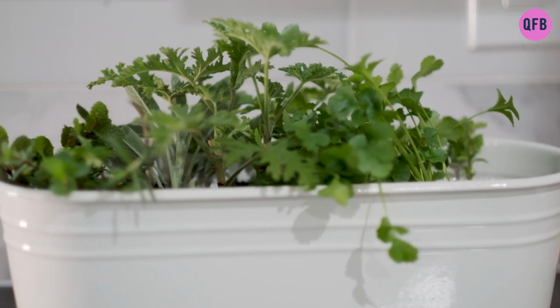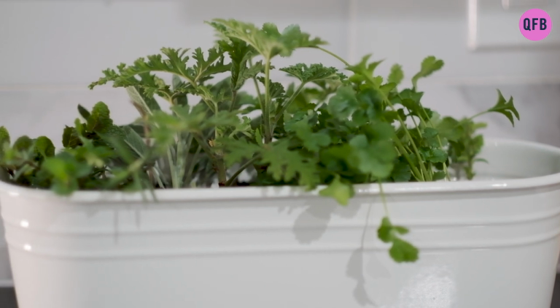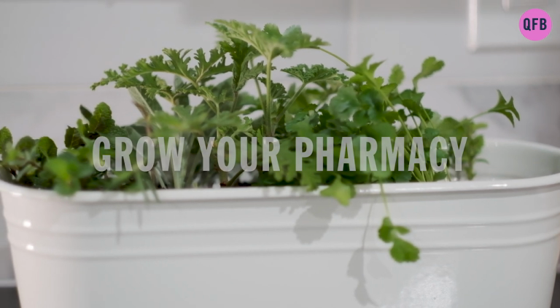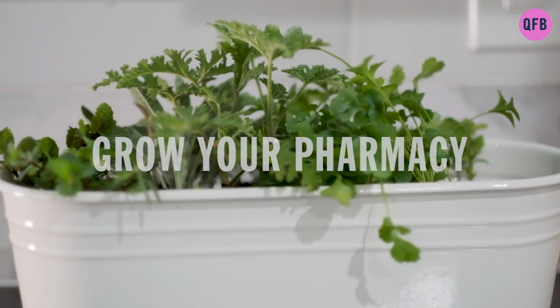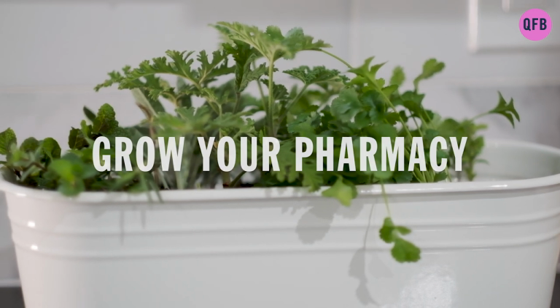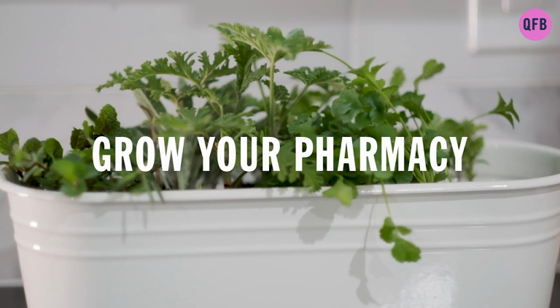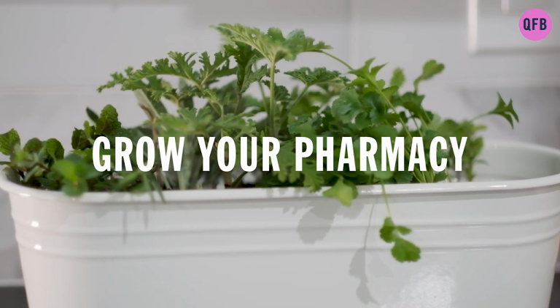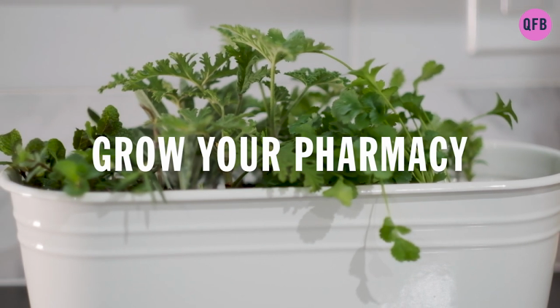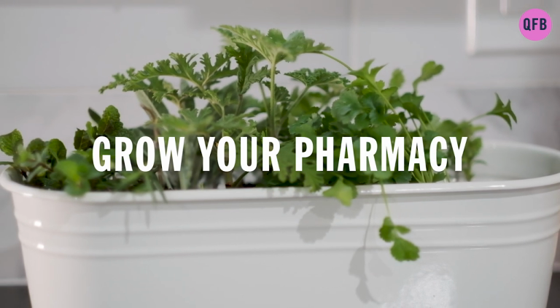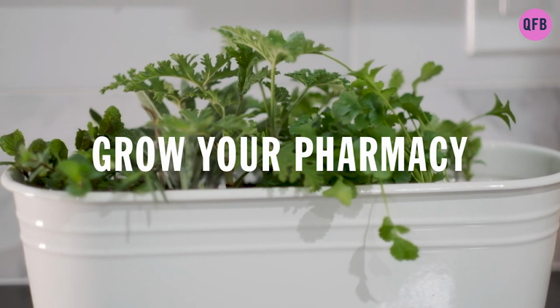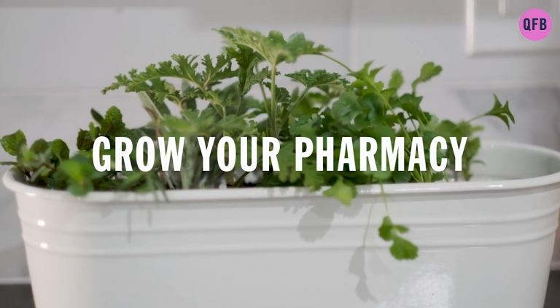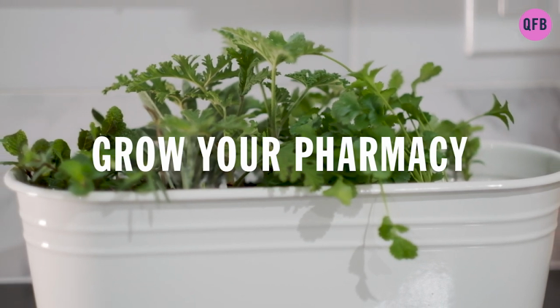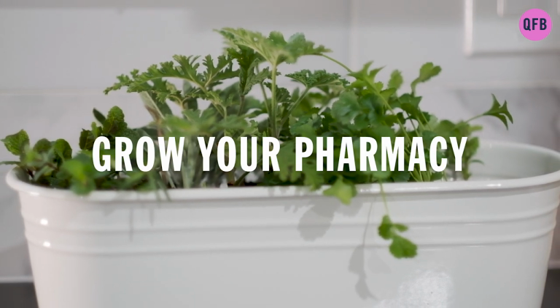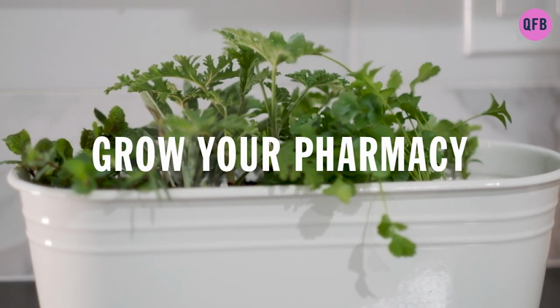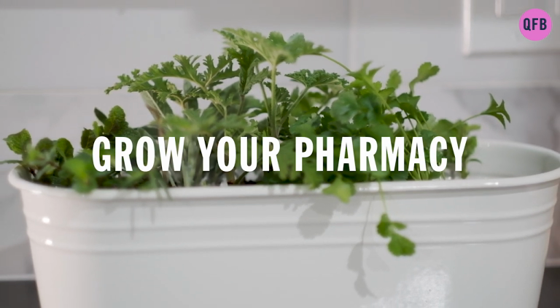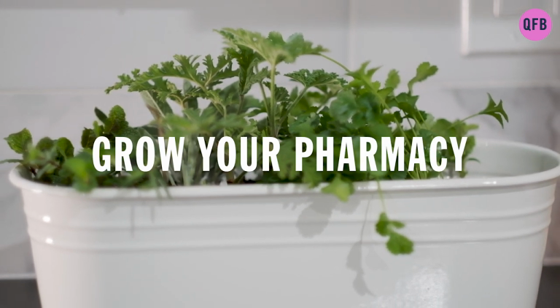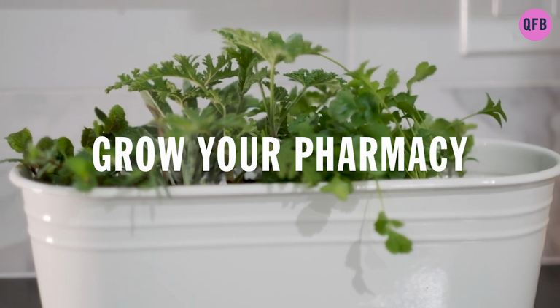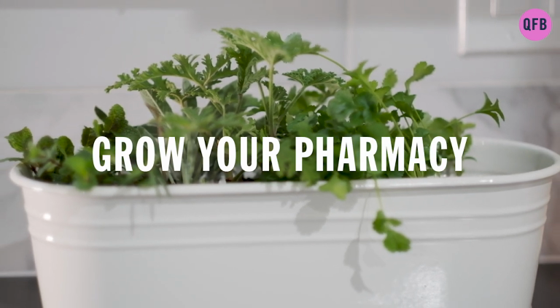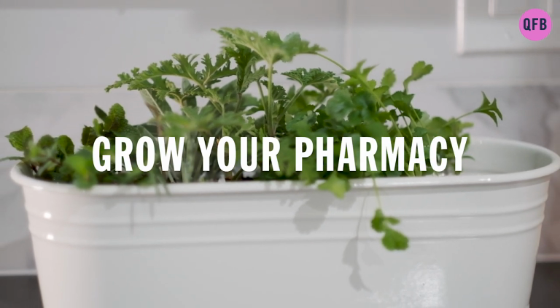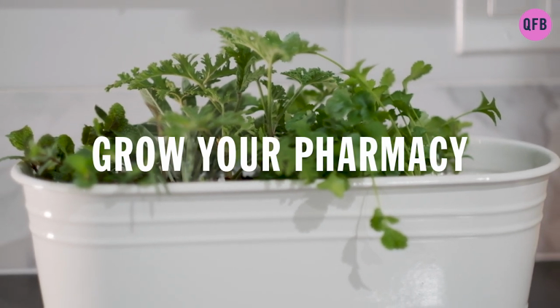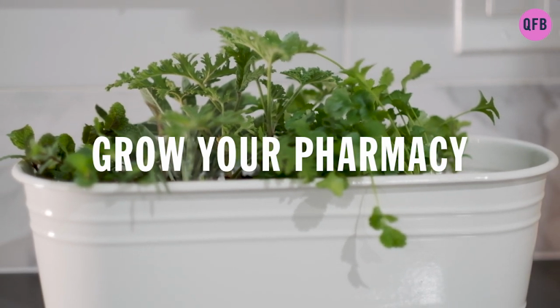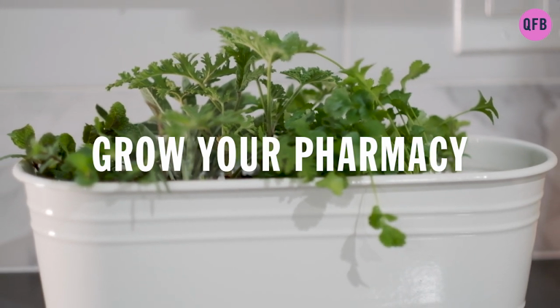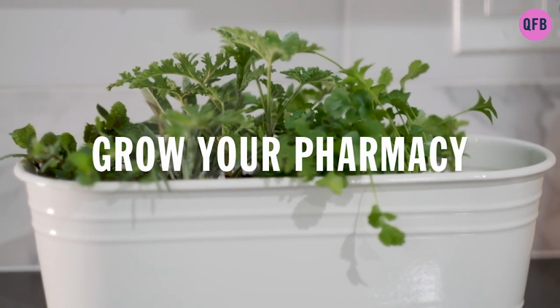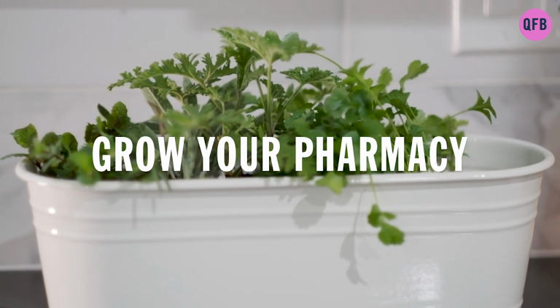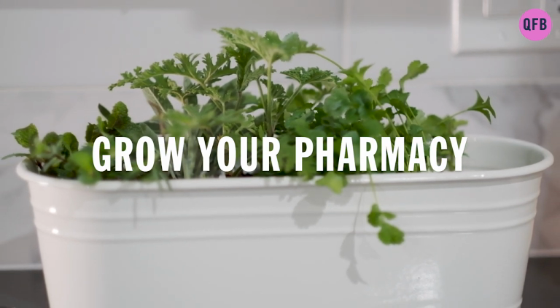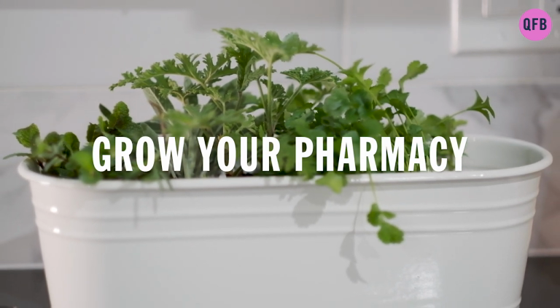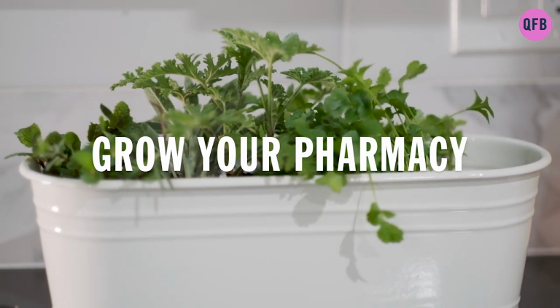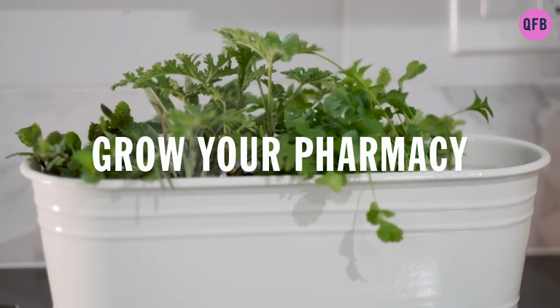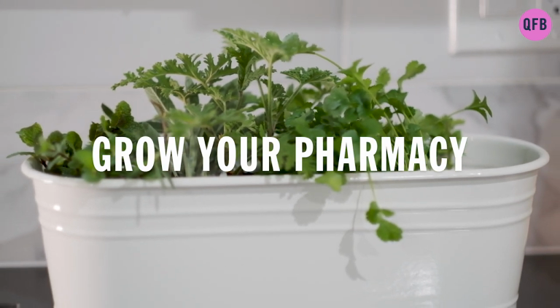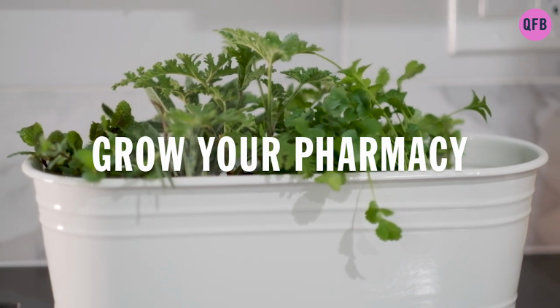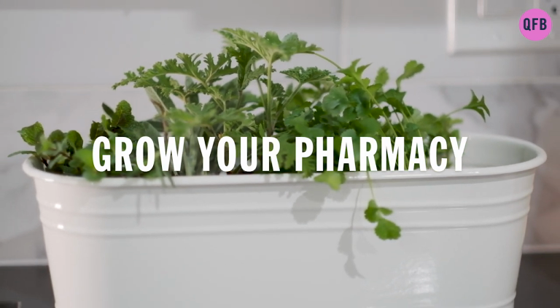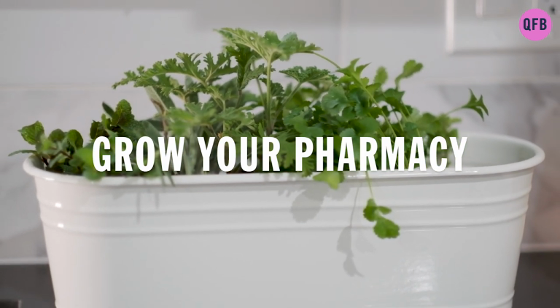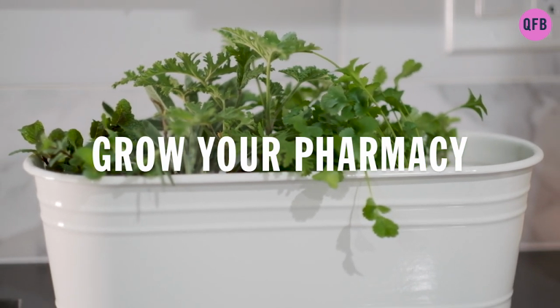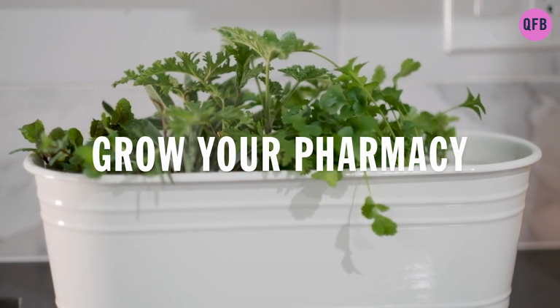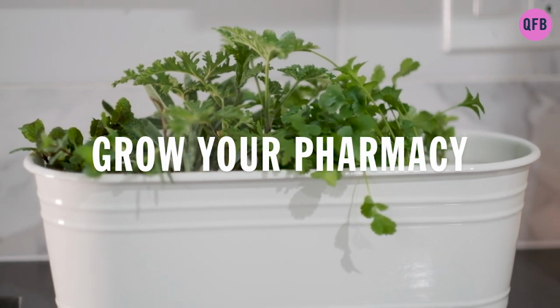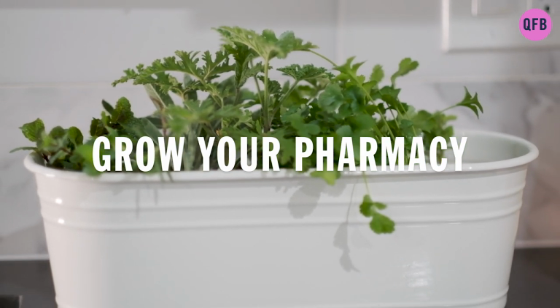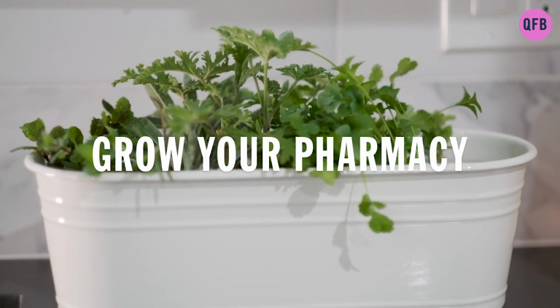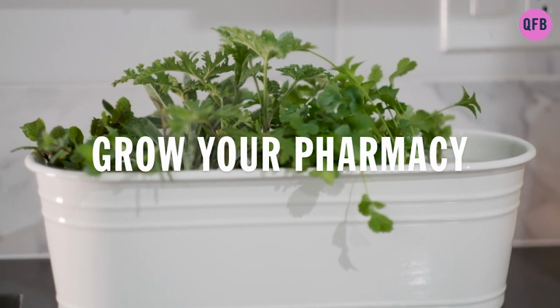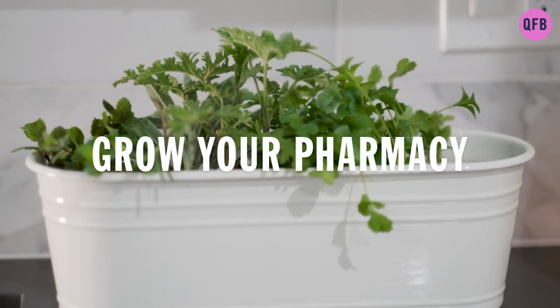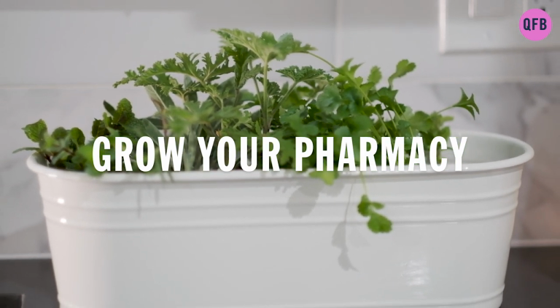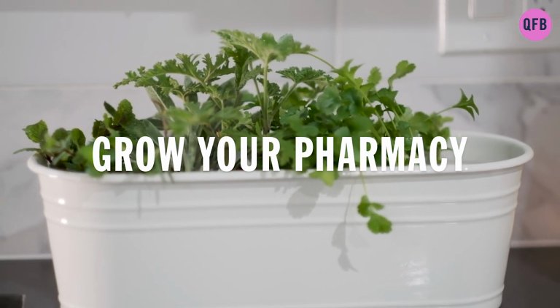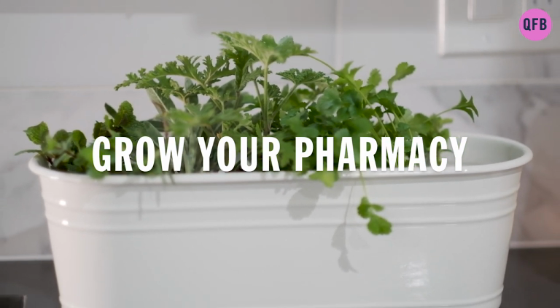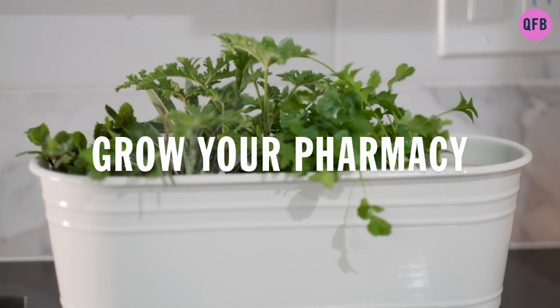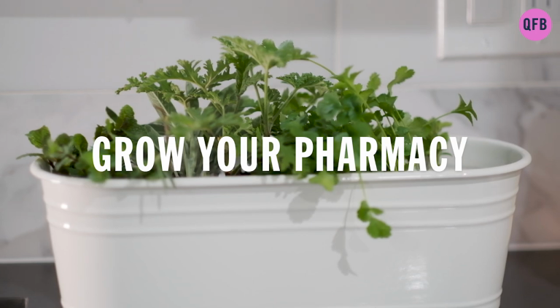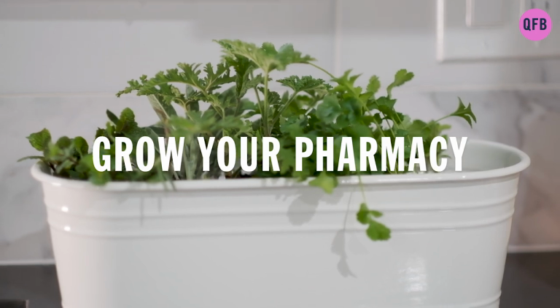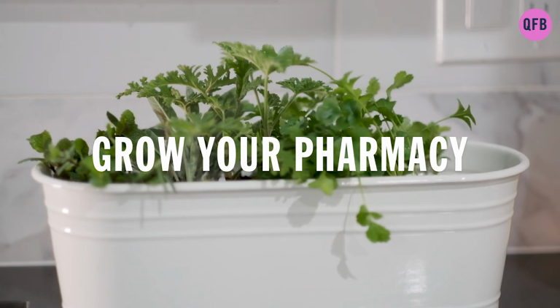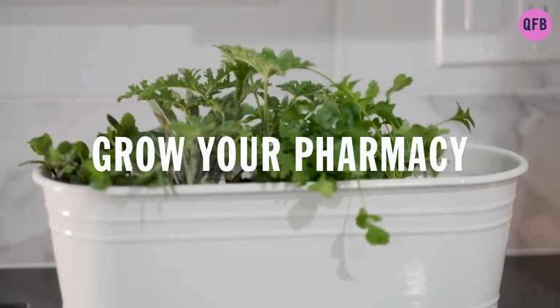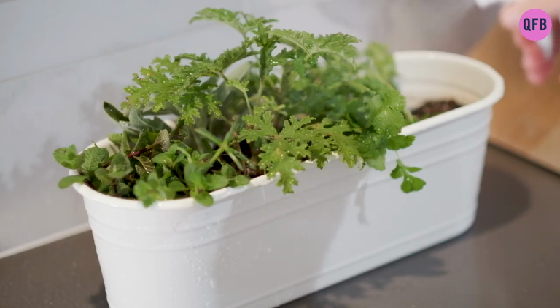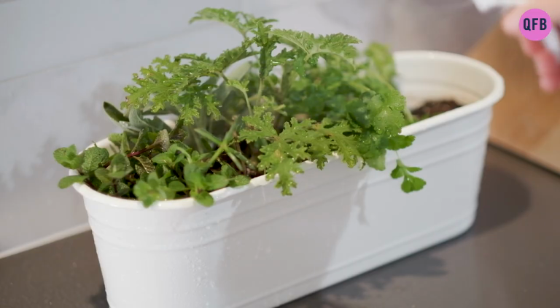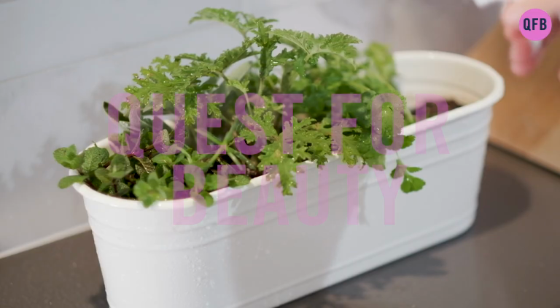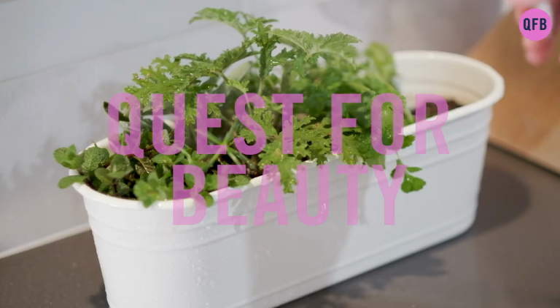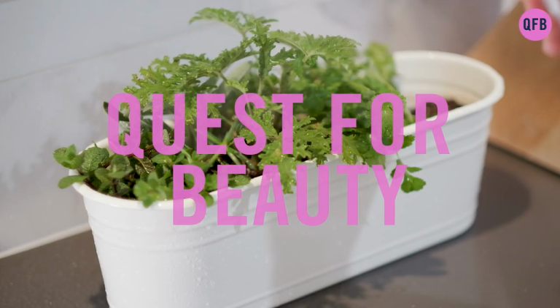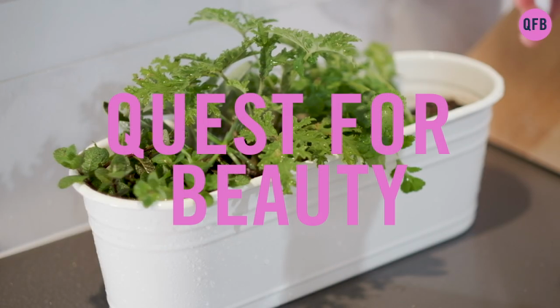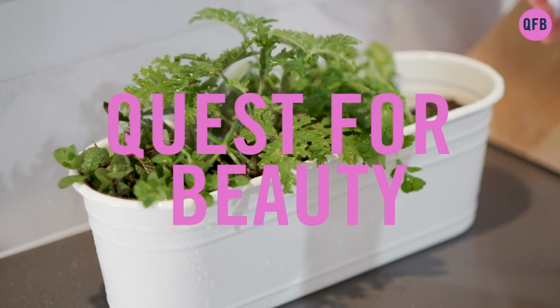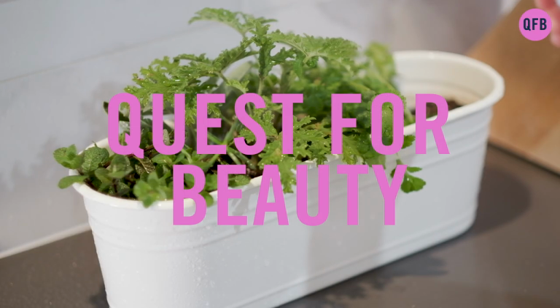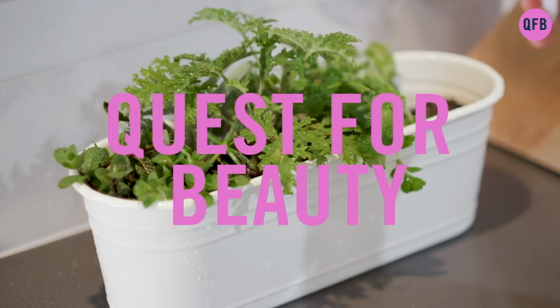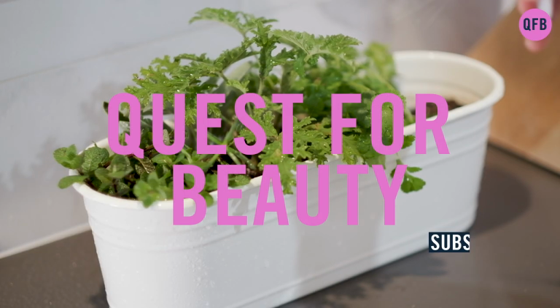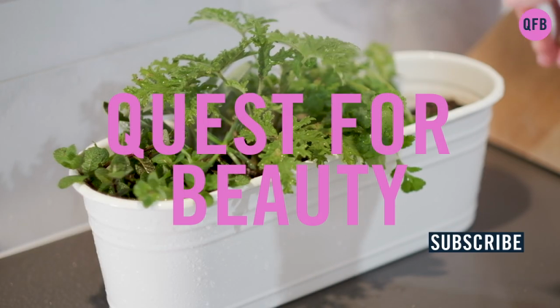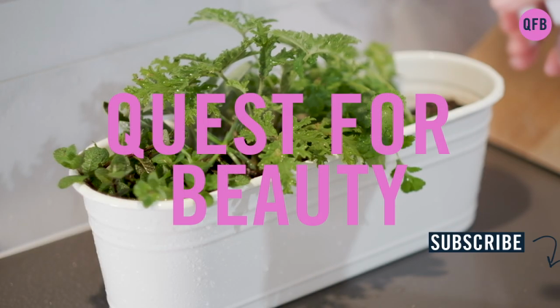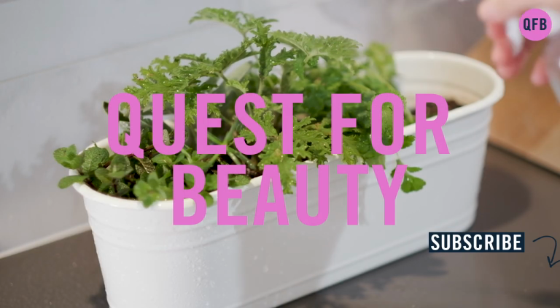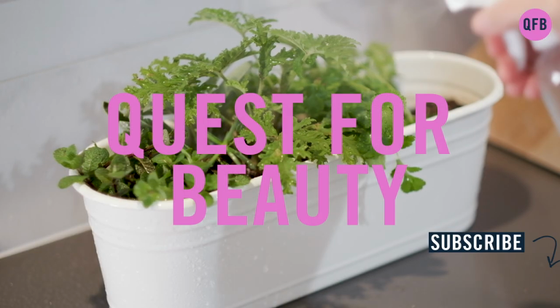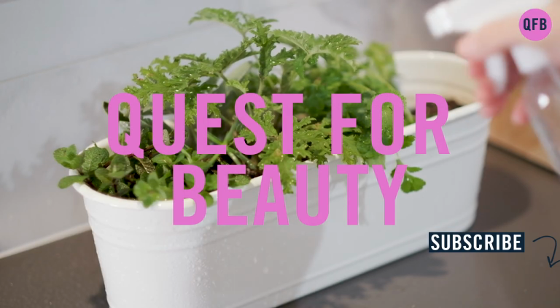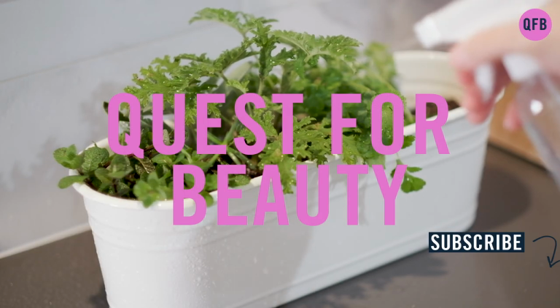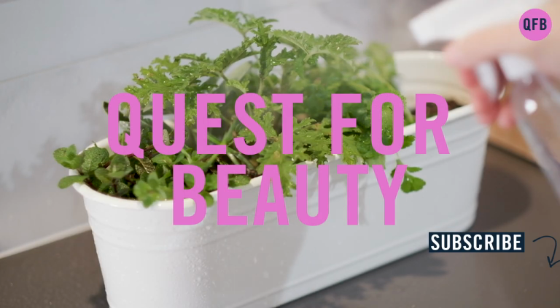Save money and harvest organic herbs year-round from your own indoor herb garden while also helping to save the planet.